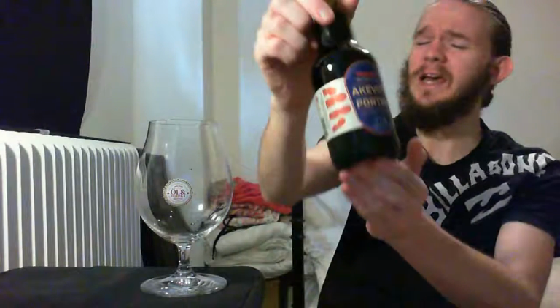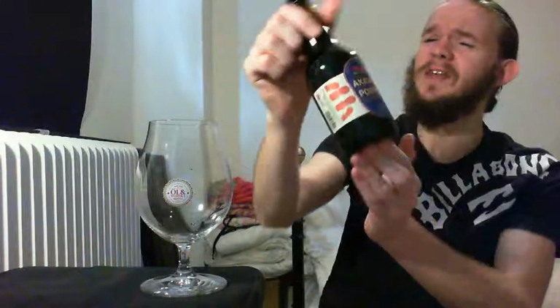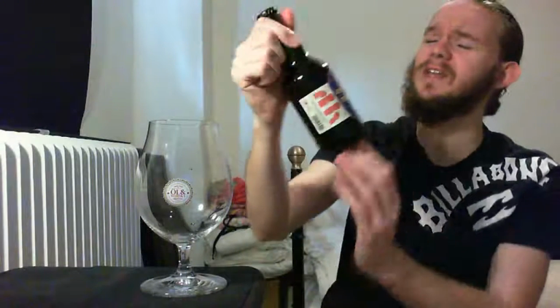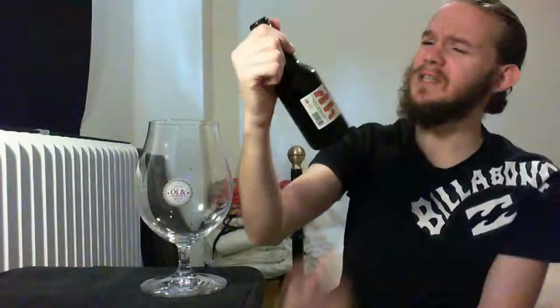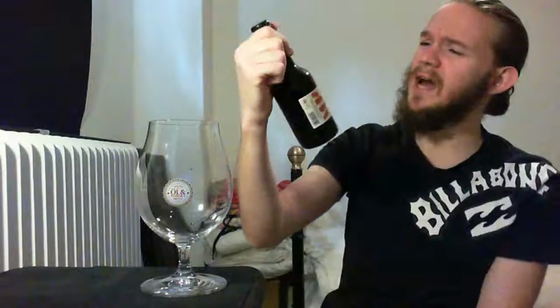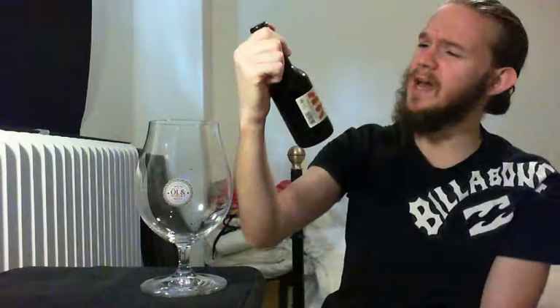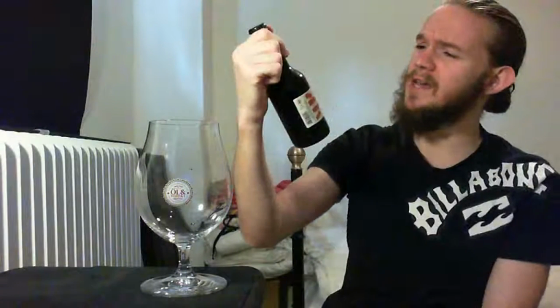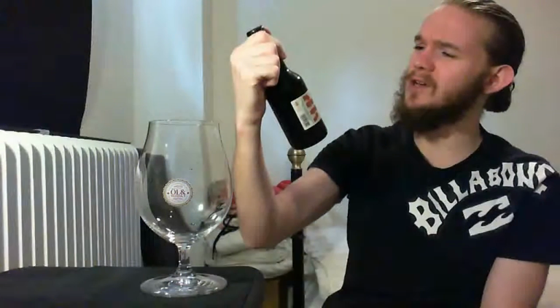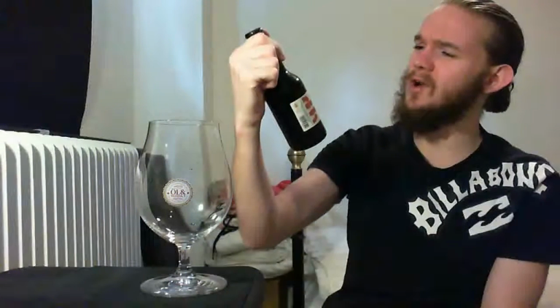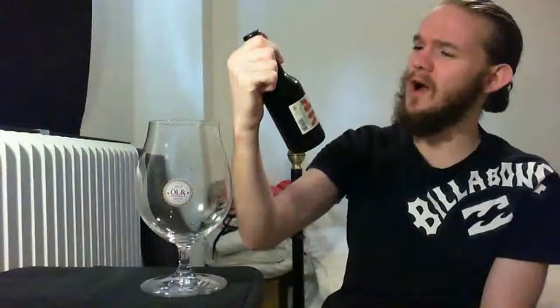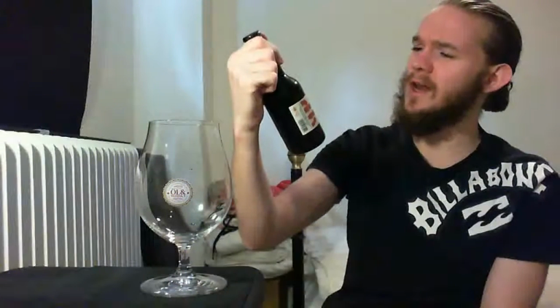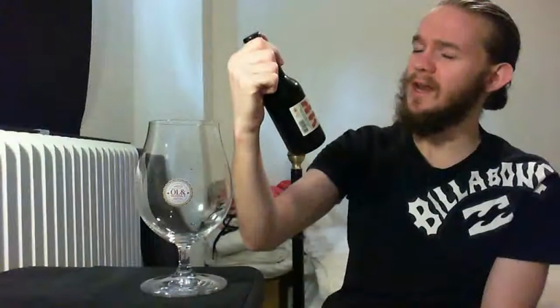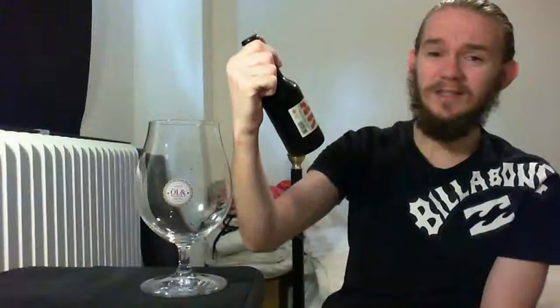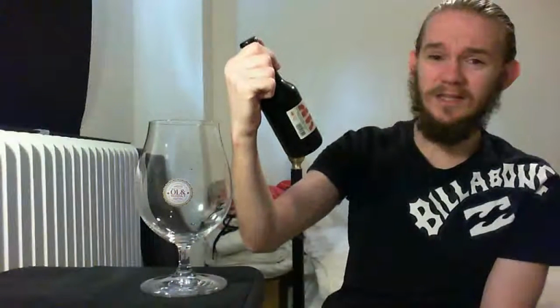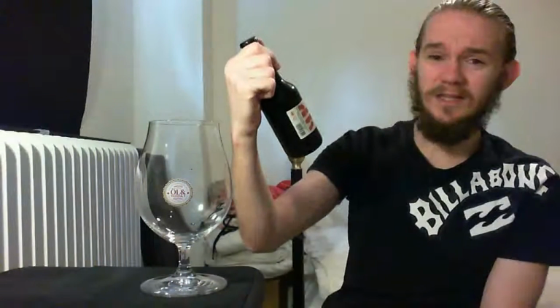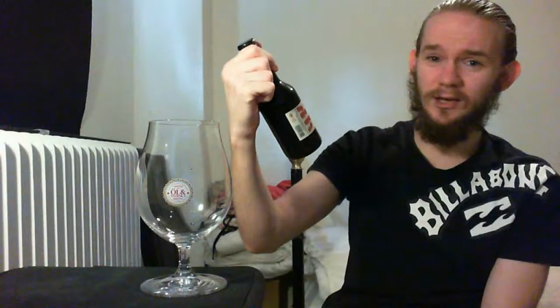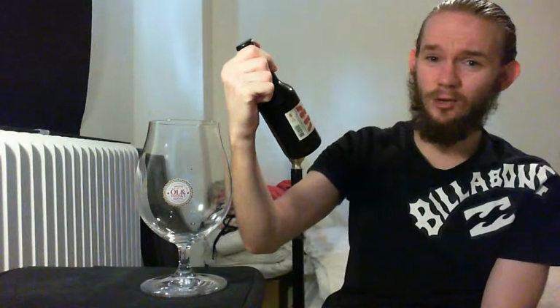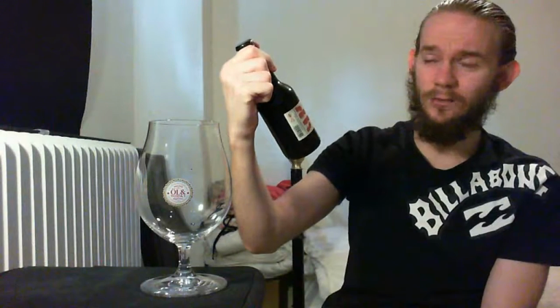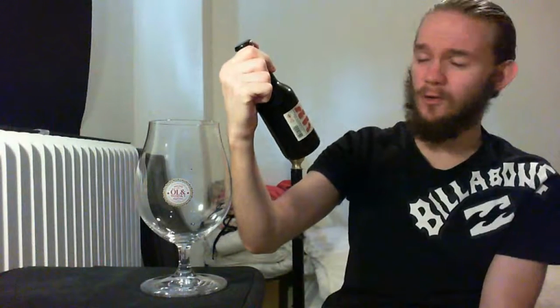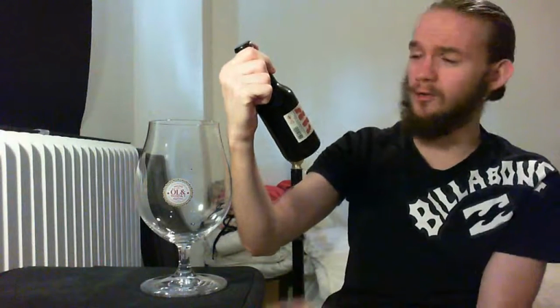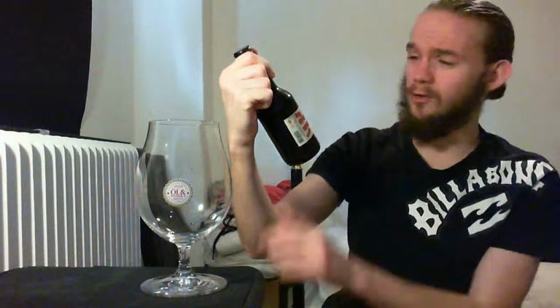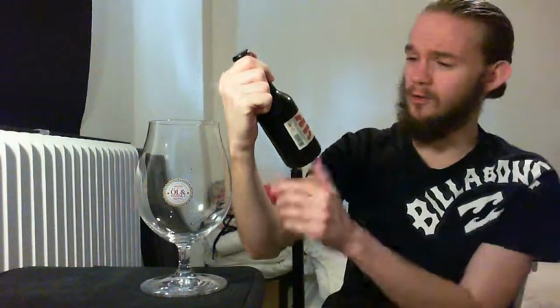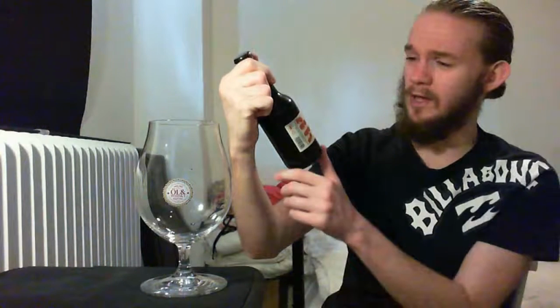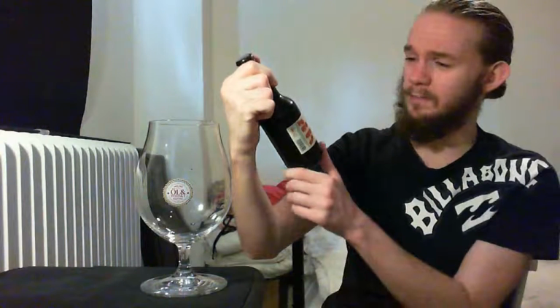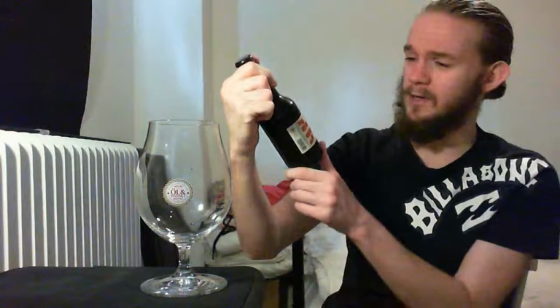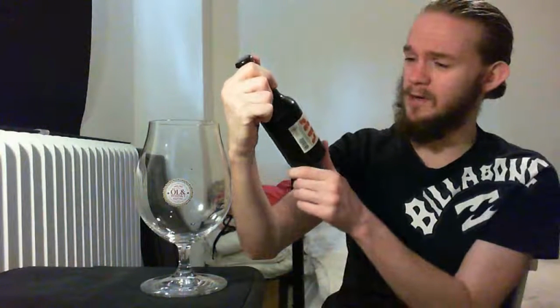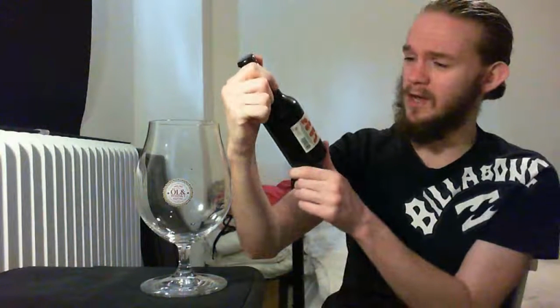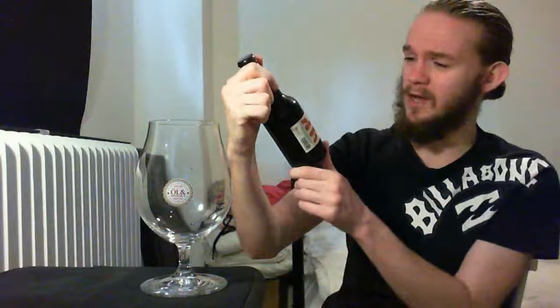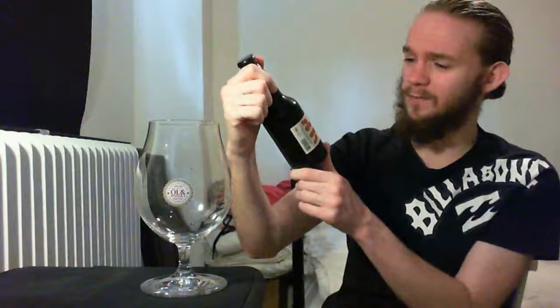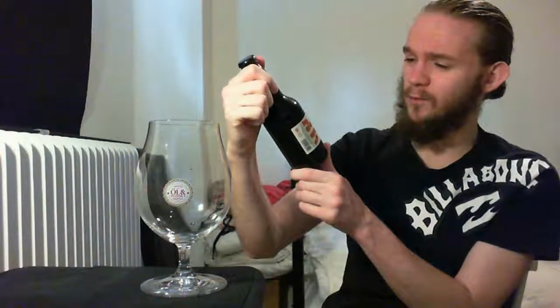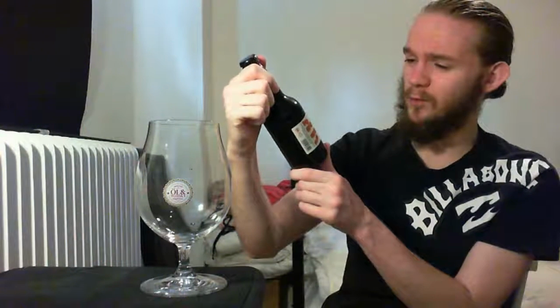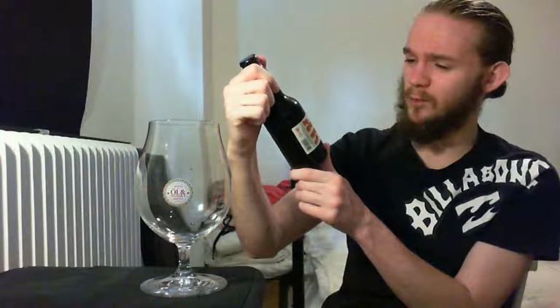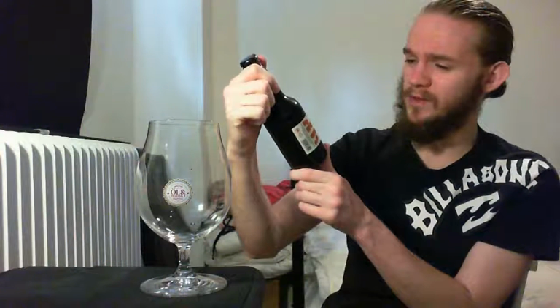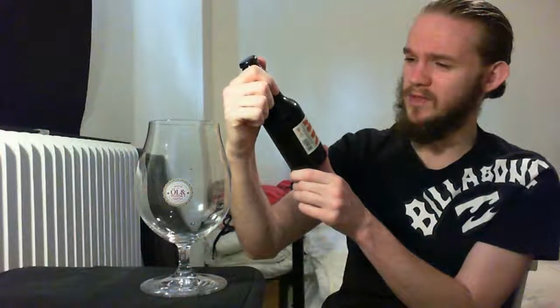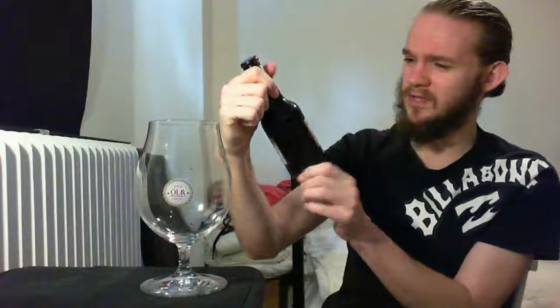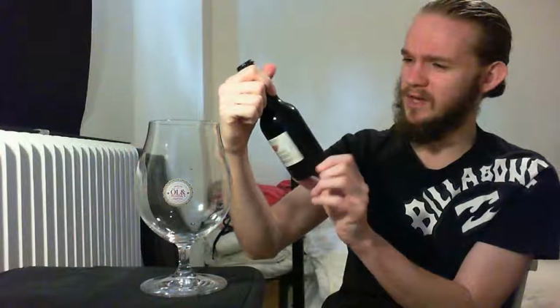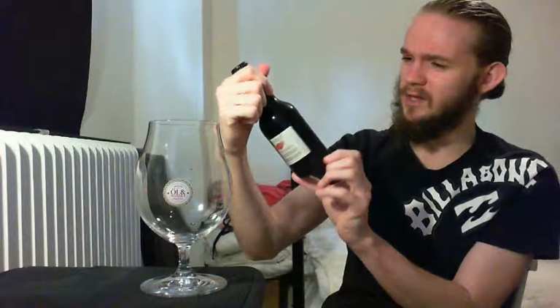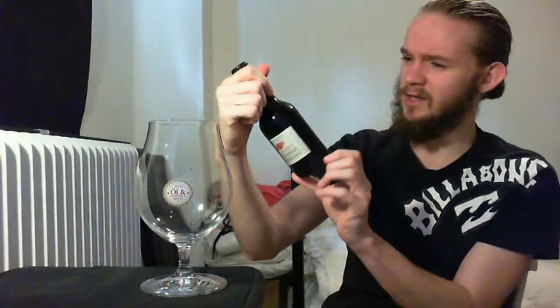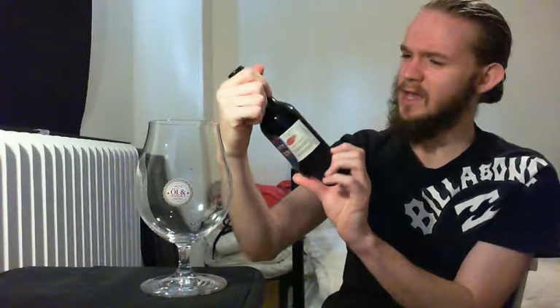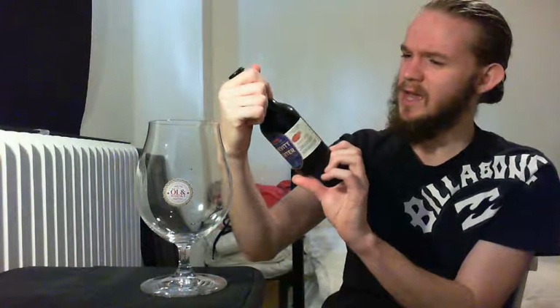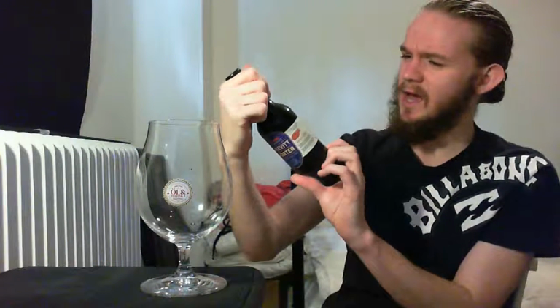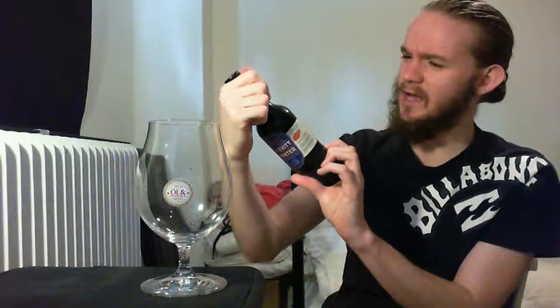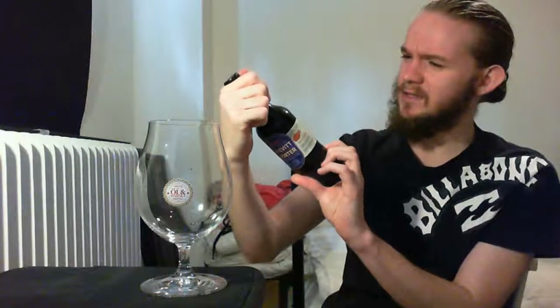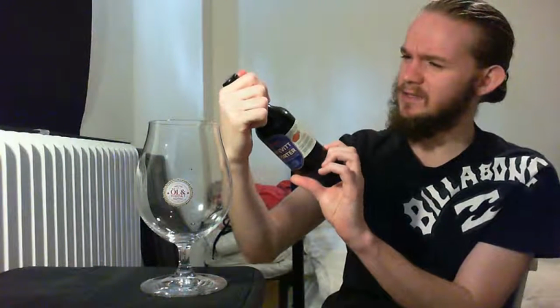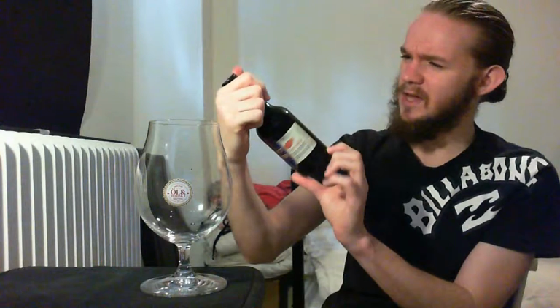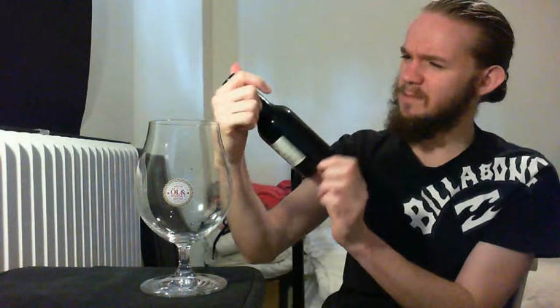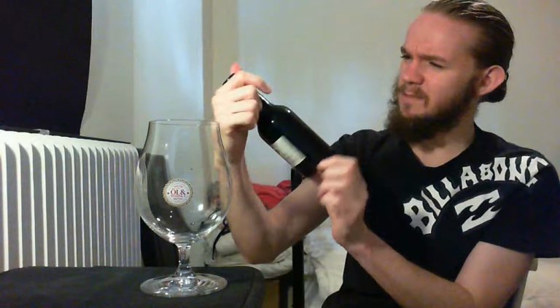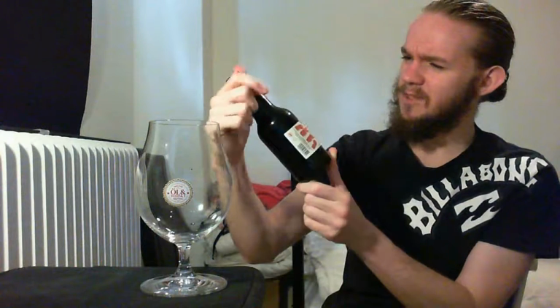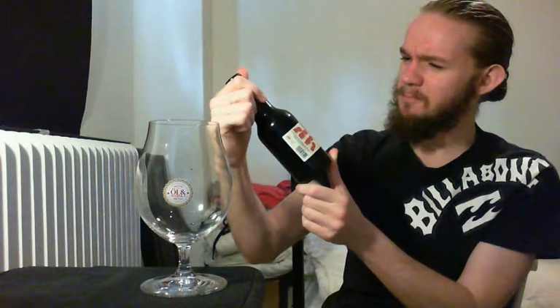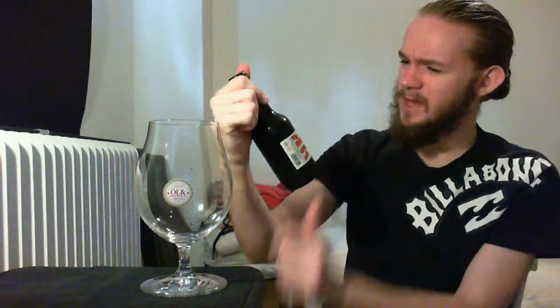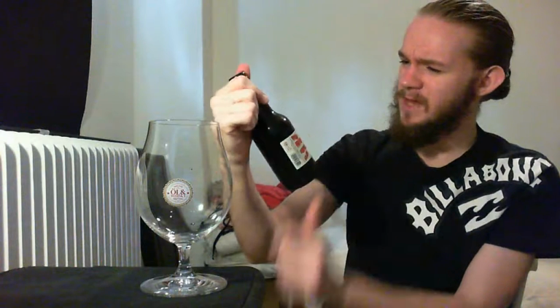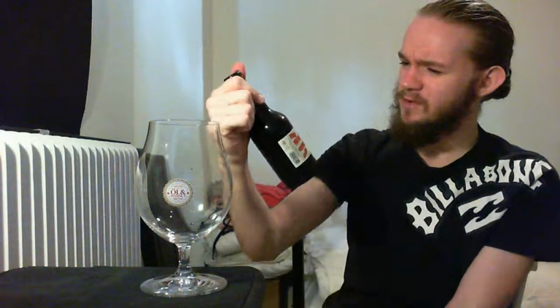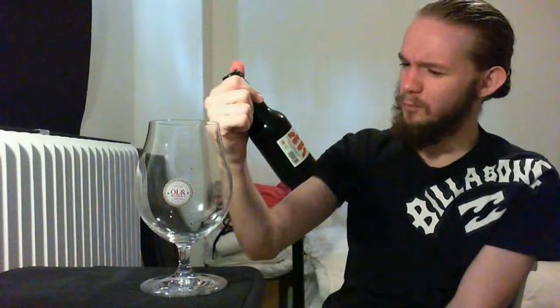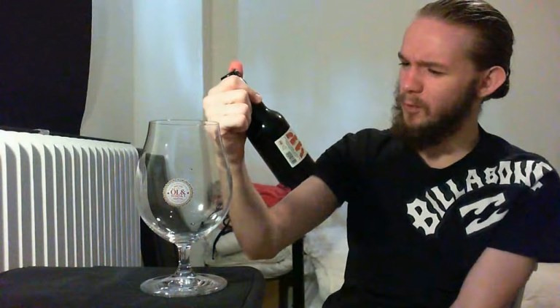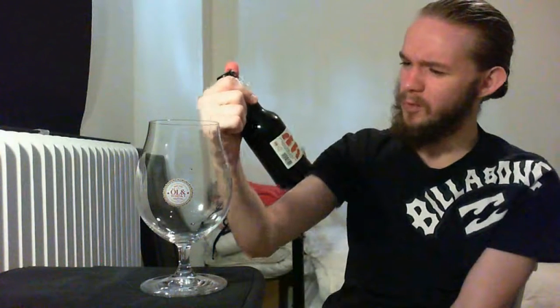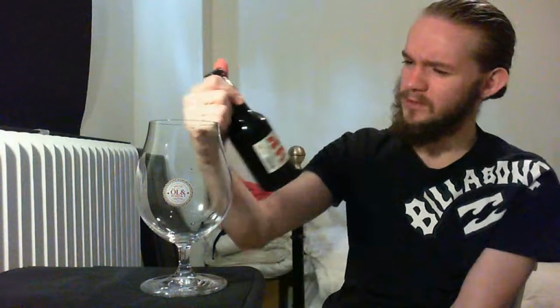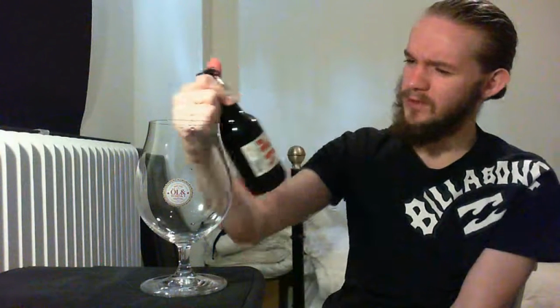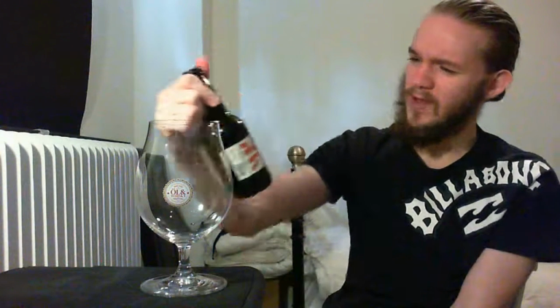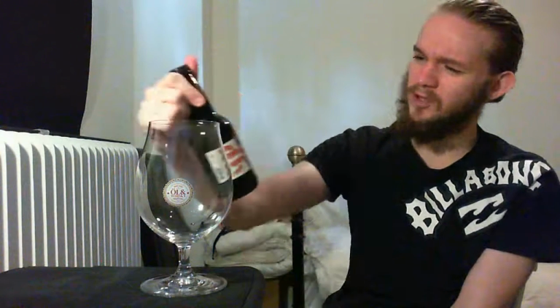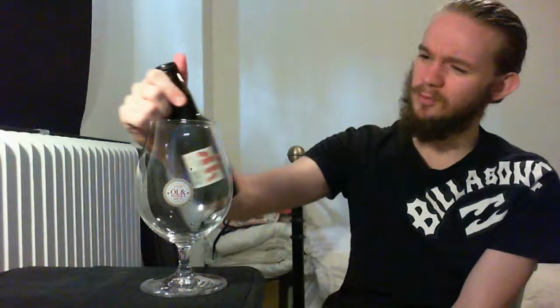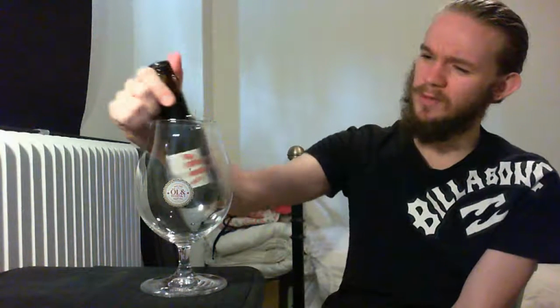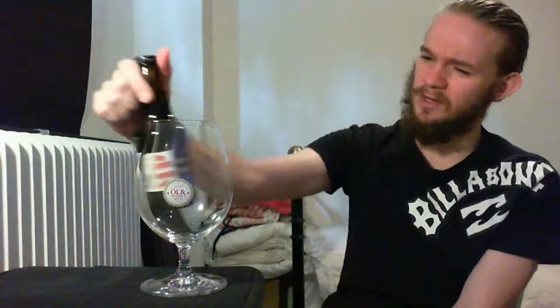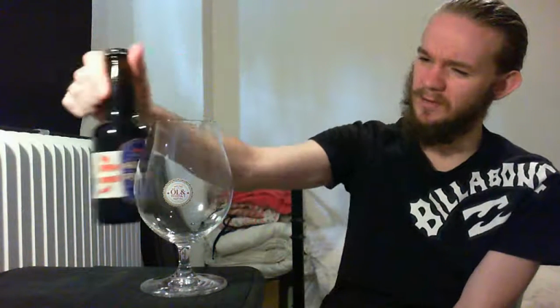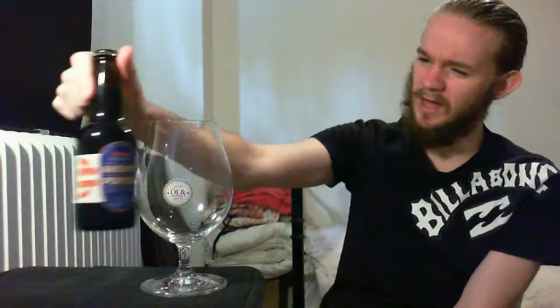Today we're having a little look at their Akavit Porter which comes in at 7% ABV. This got a 99 overall on Rate Beer, 94 within the style. And it's an imperial porter as you might have guessed.